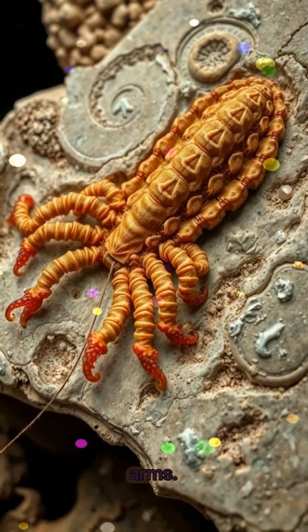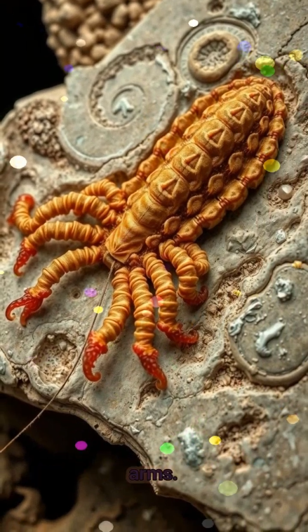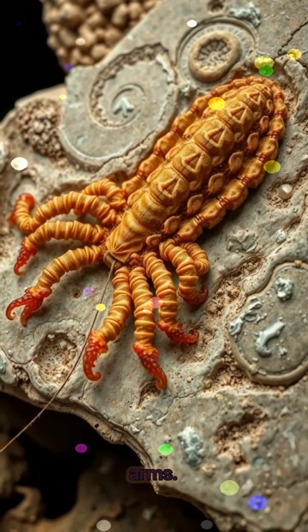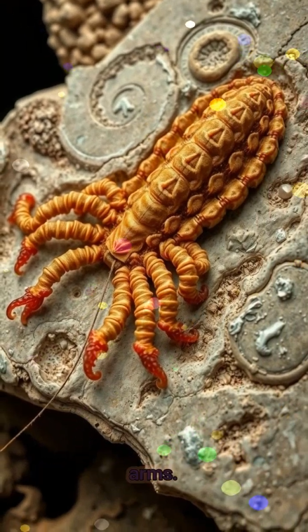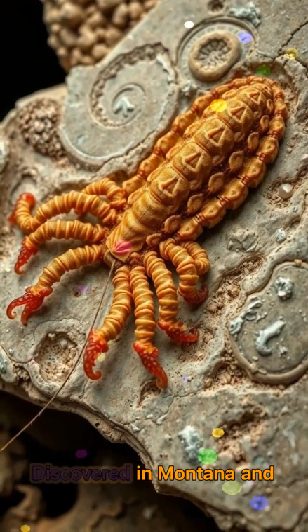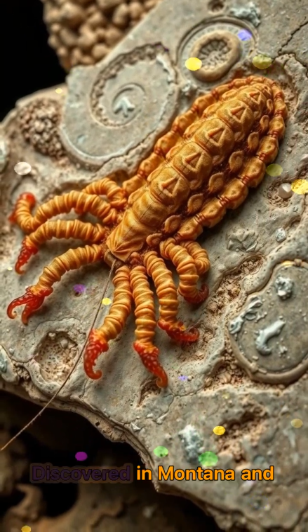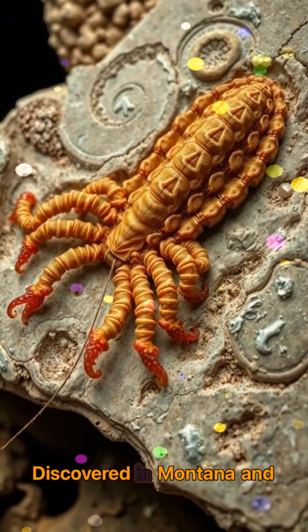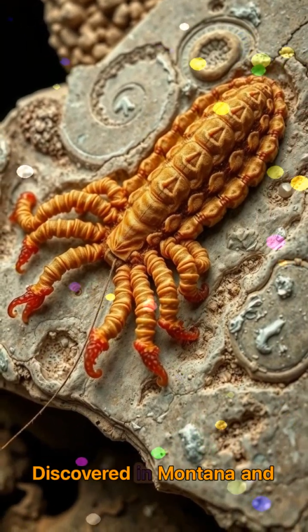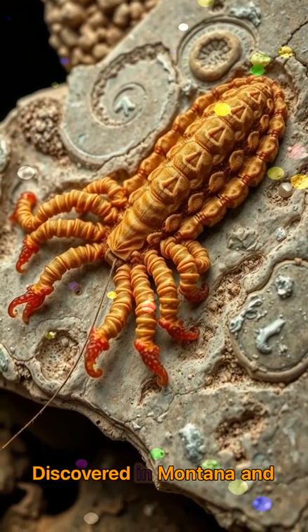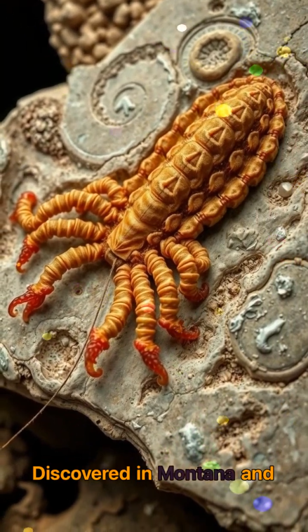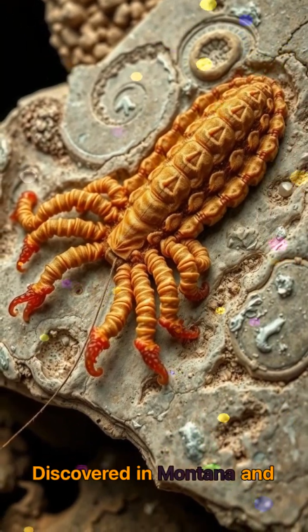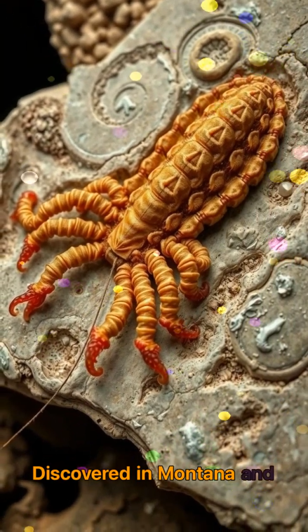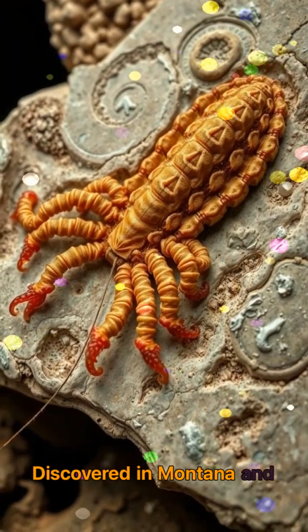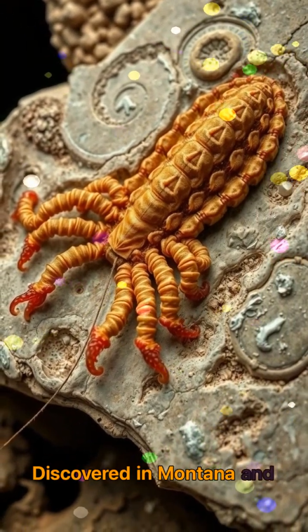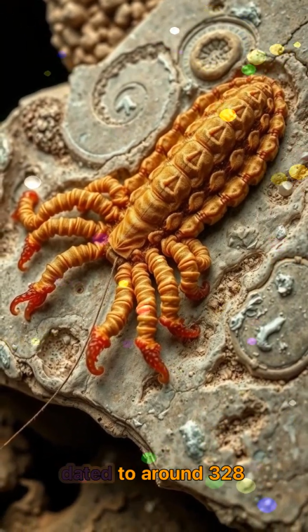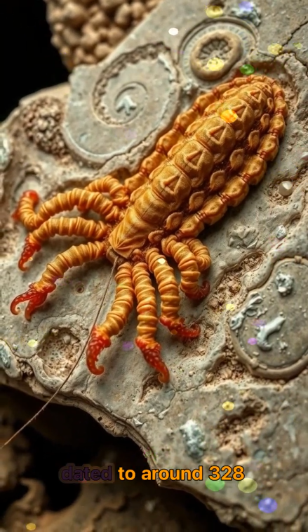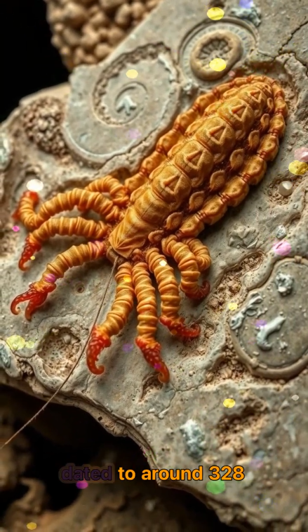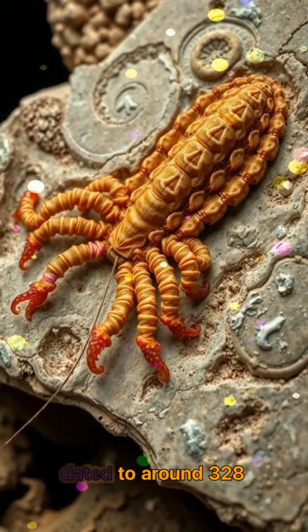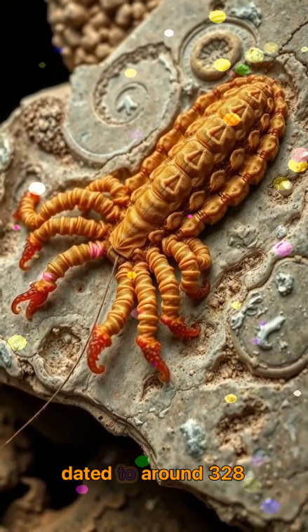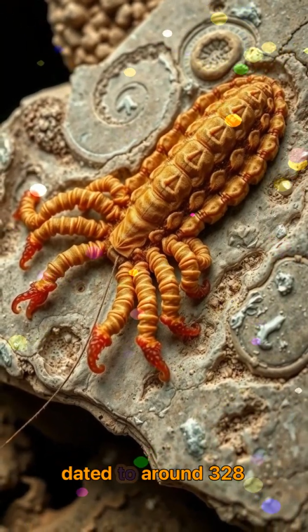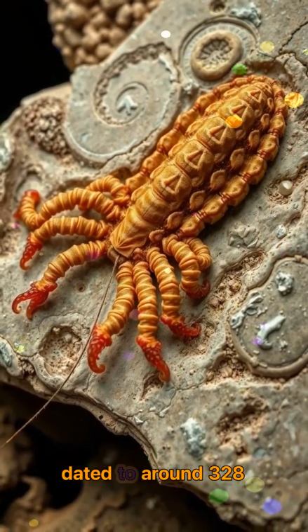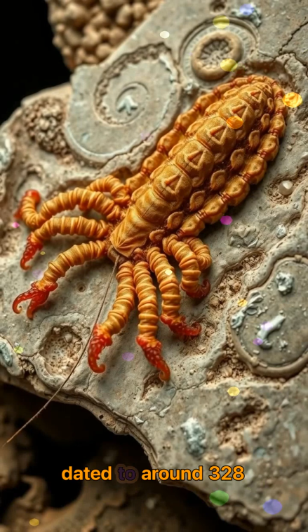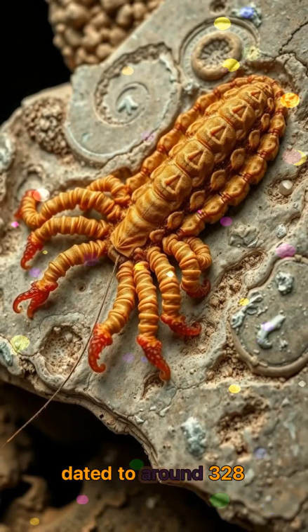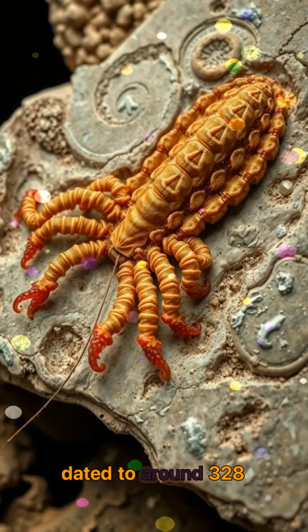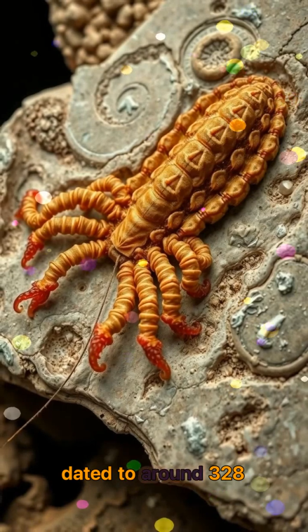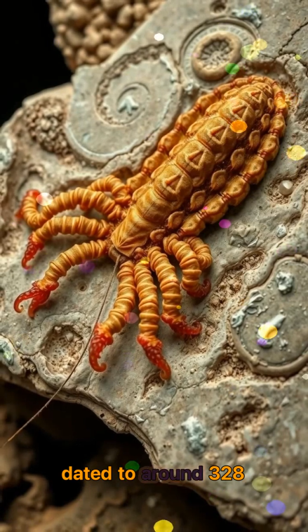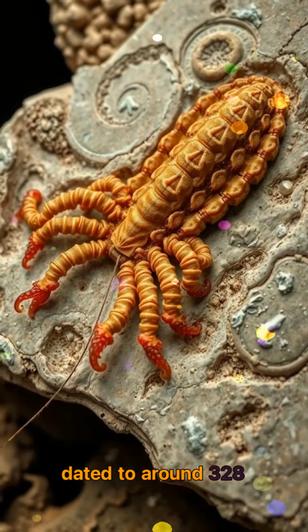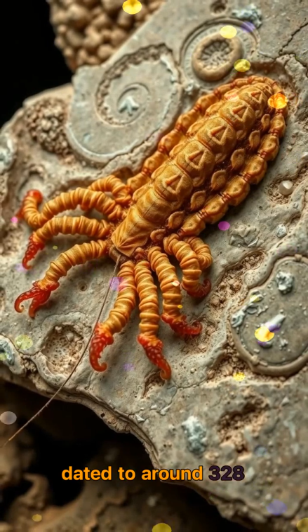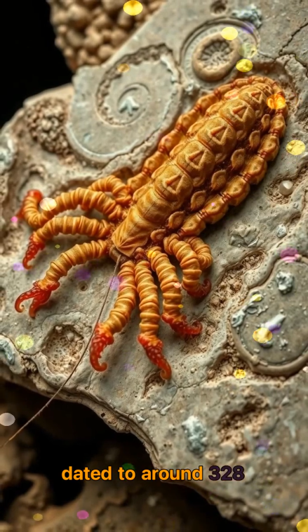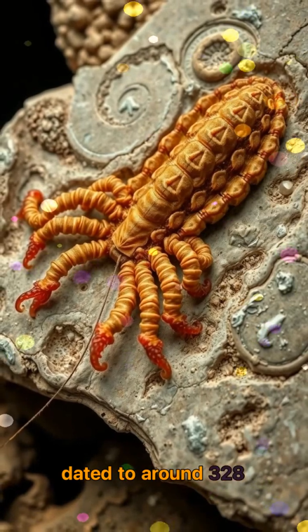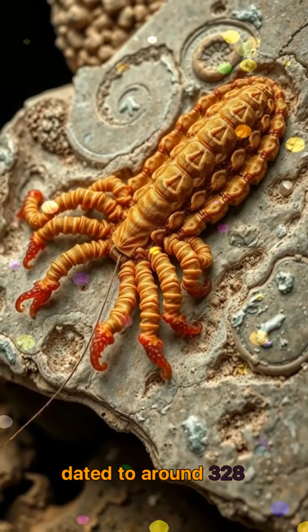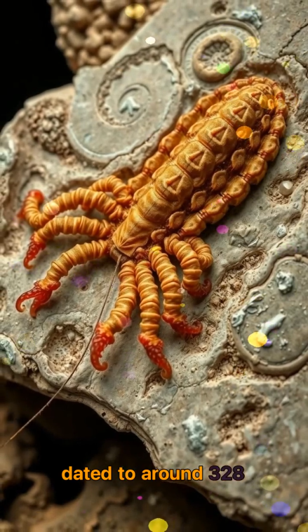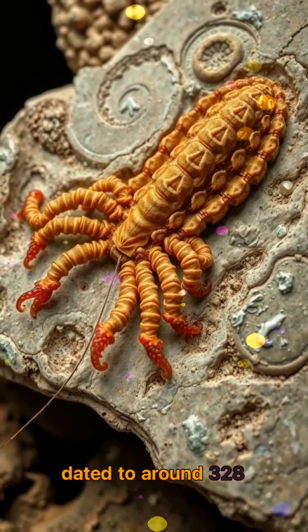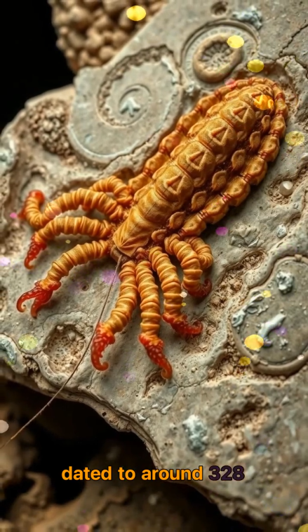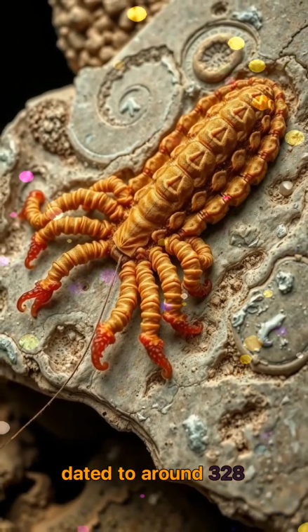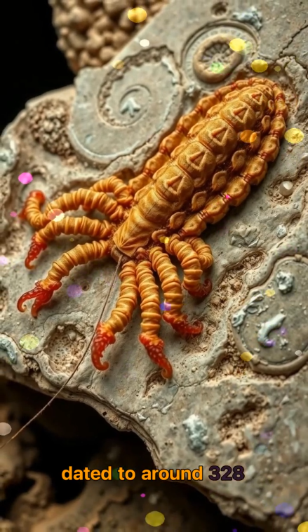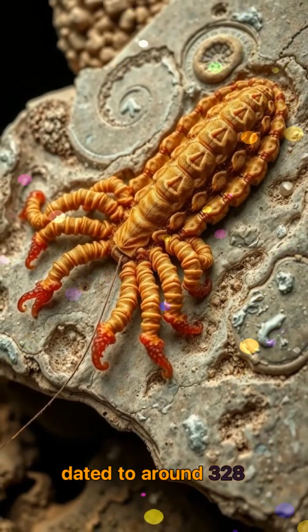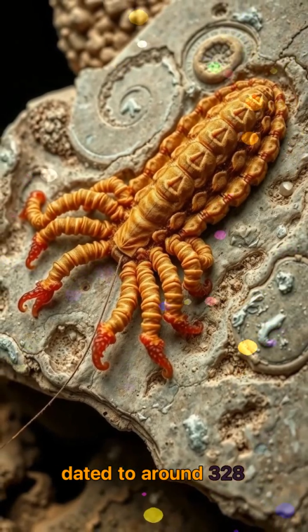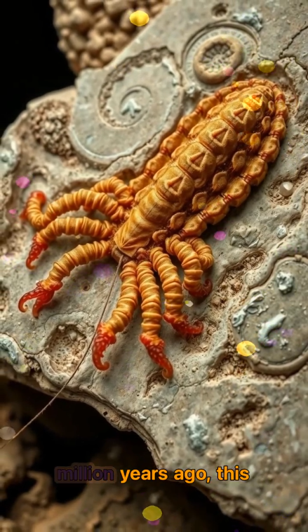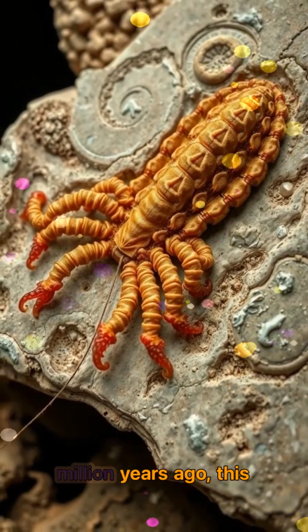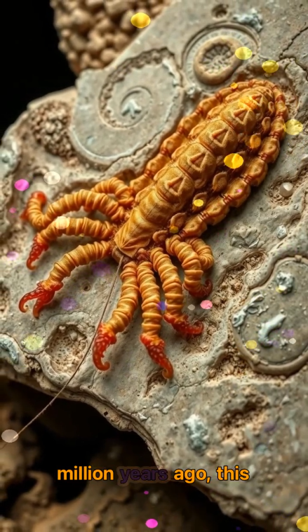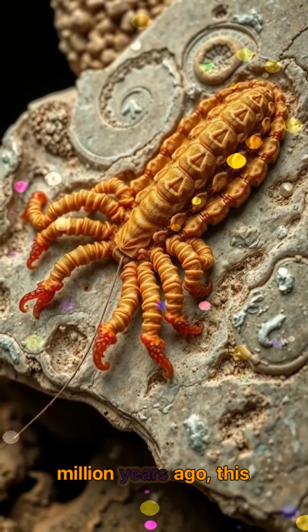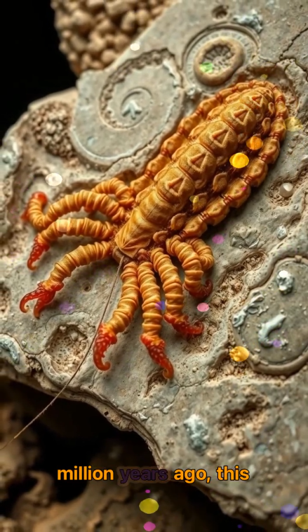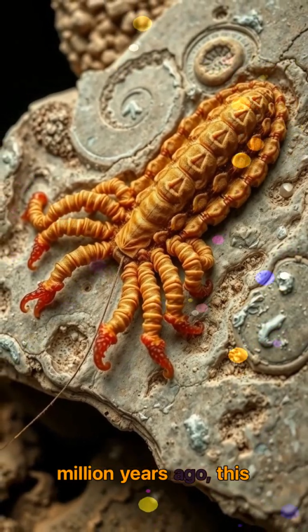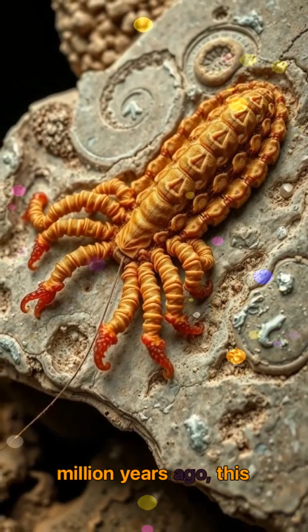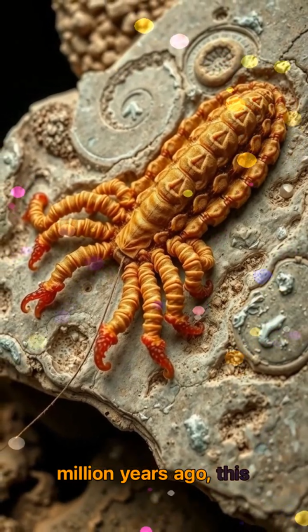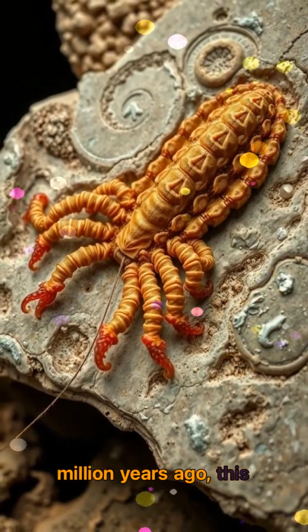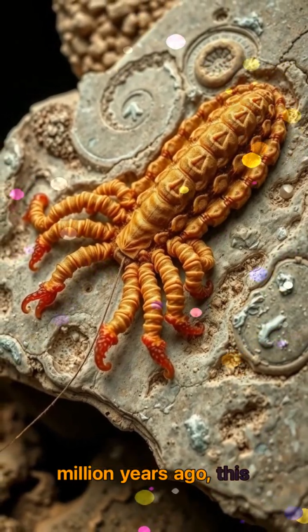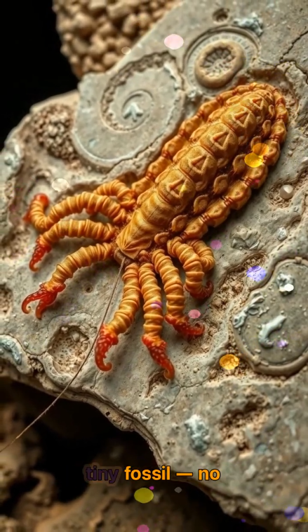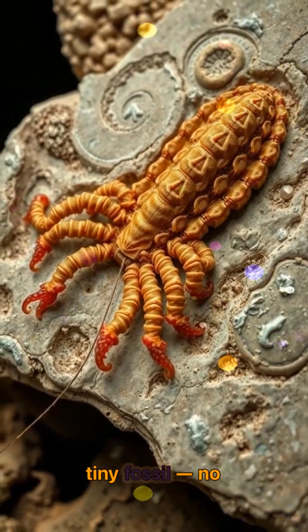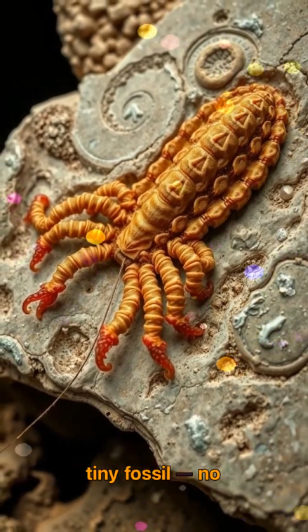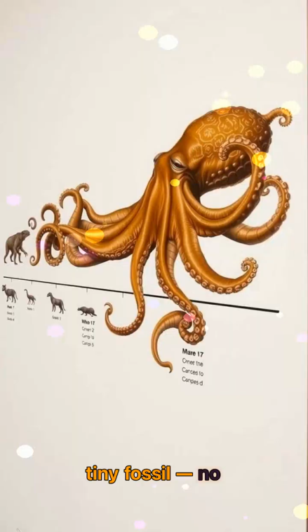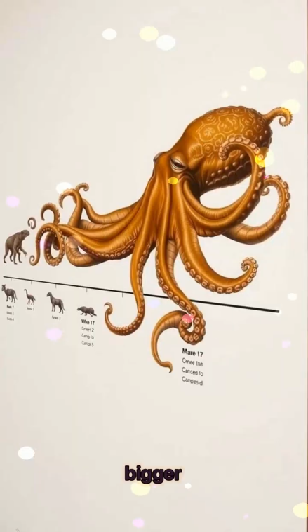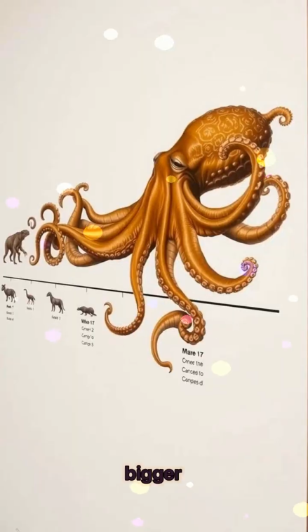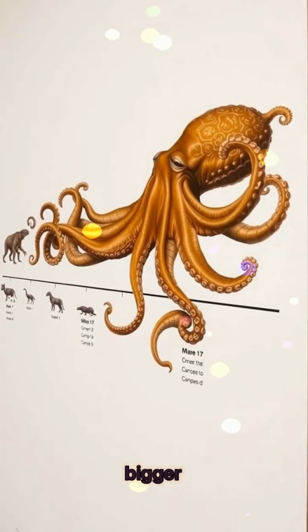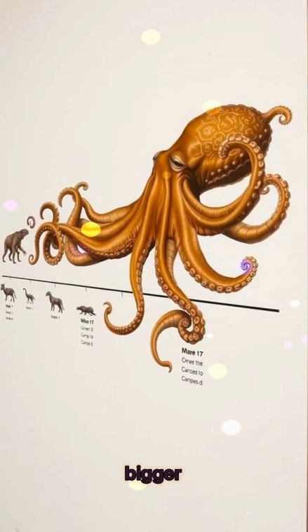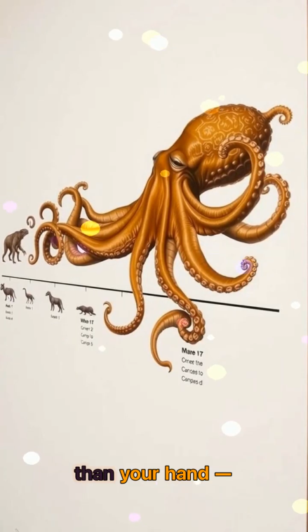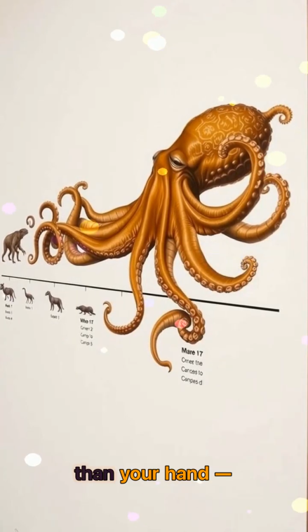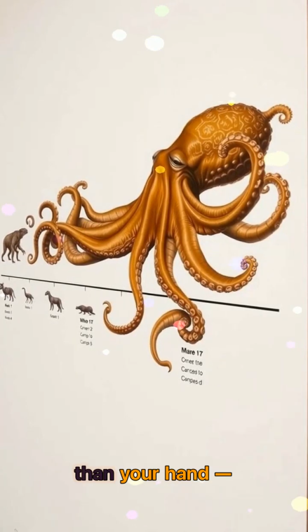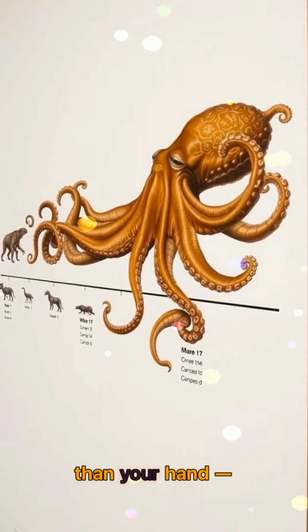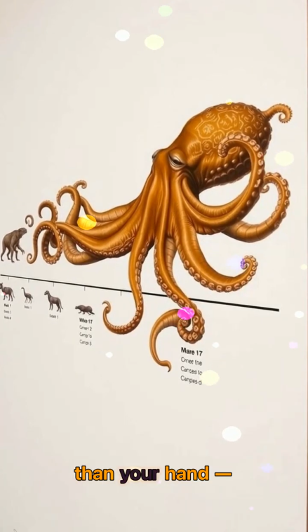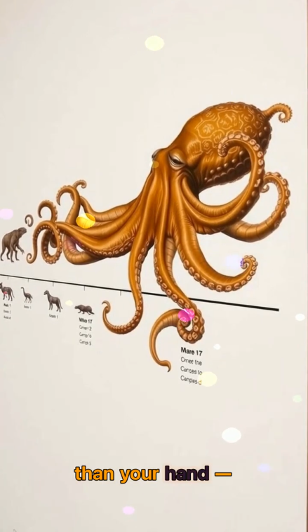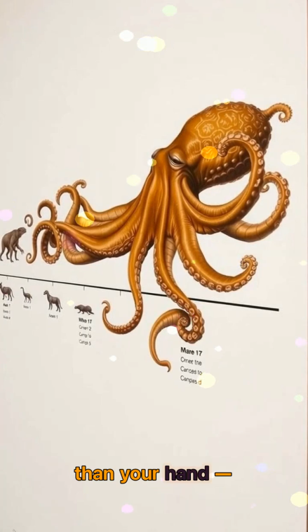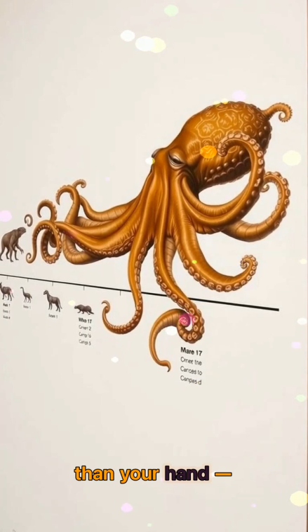Discovered in Montana and dated to around 328 million years ago, this tiny fossil, no bigger than your hand, stunned scientists.